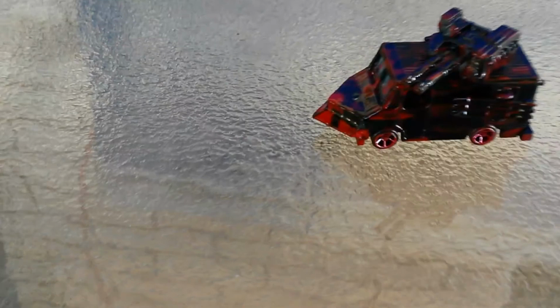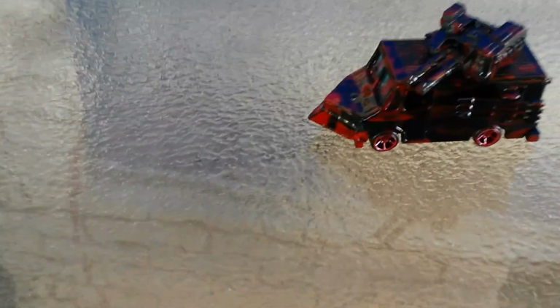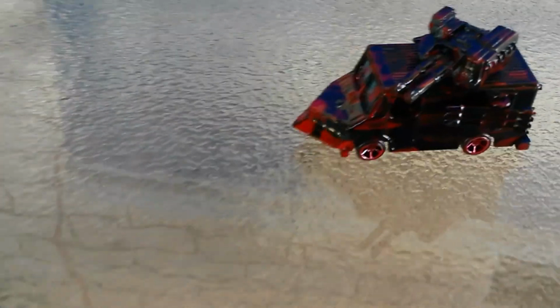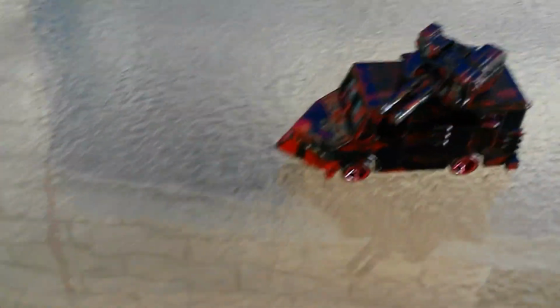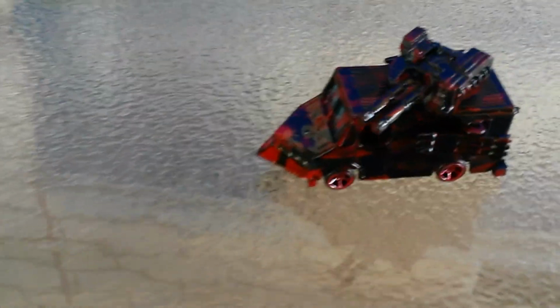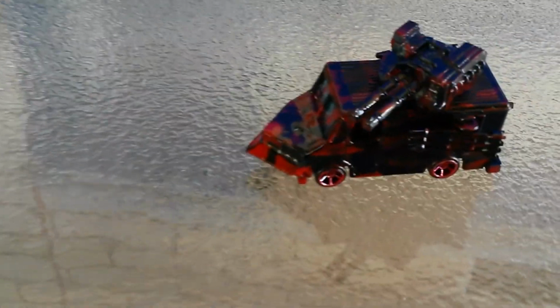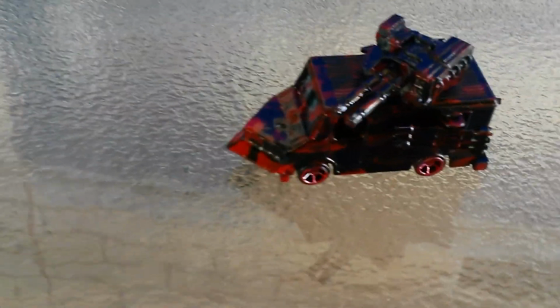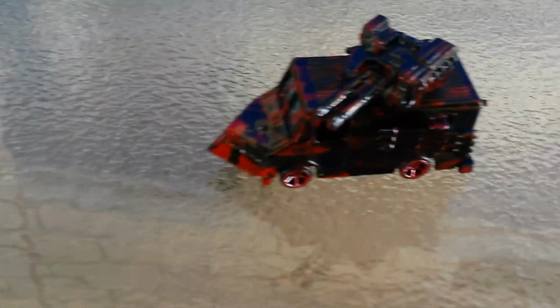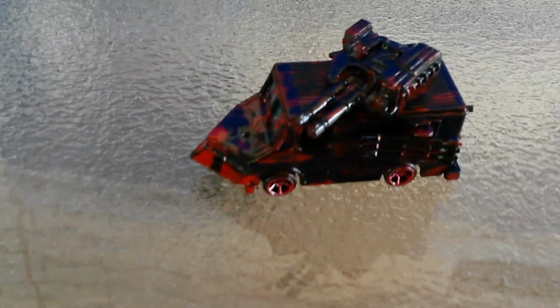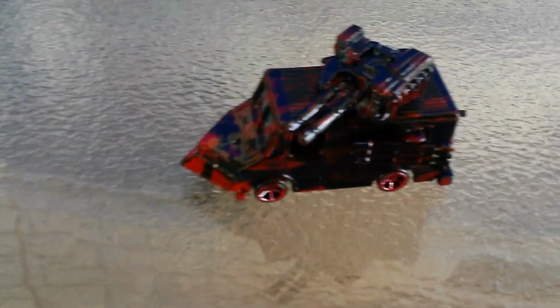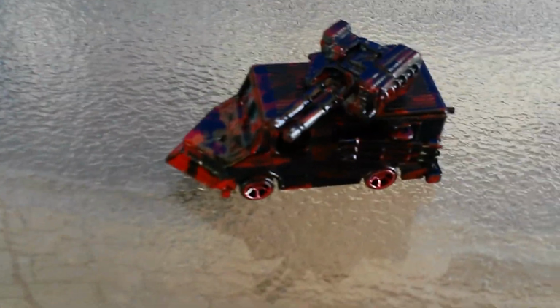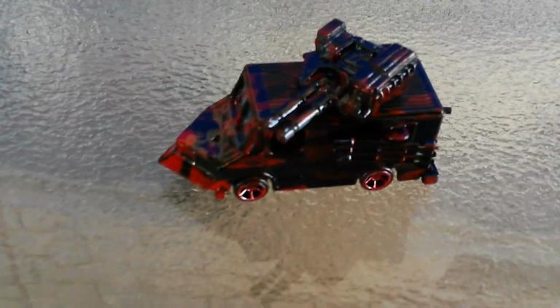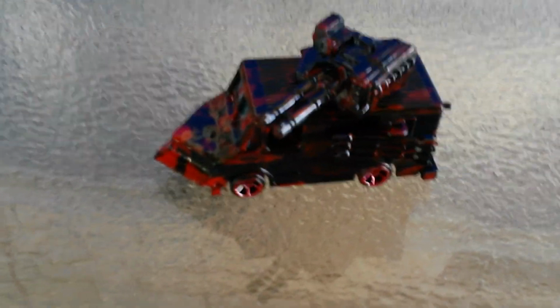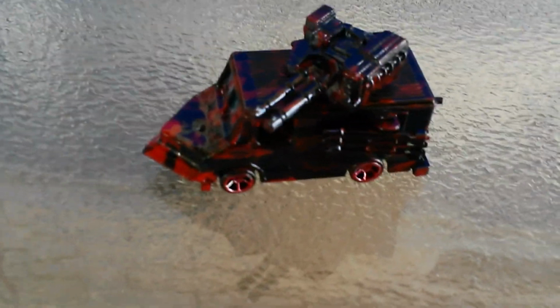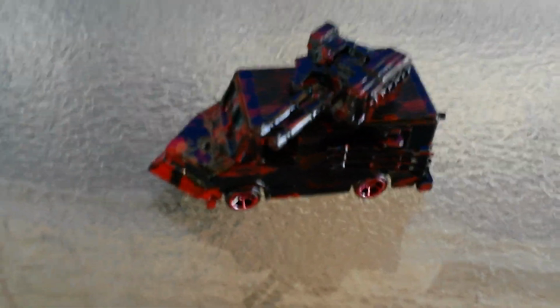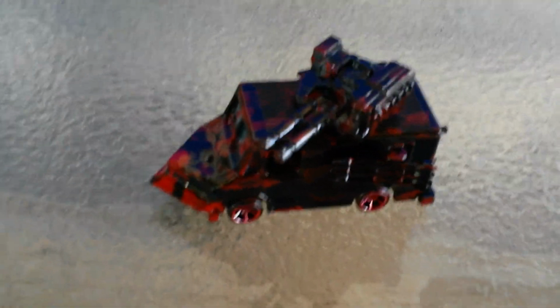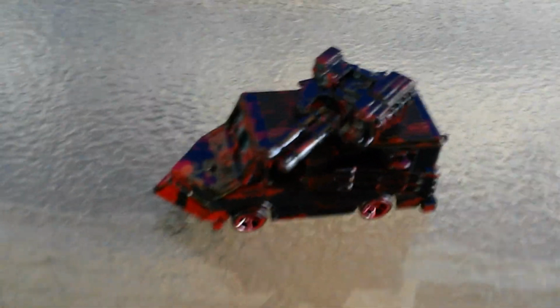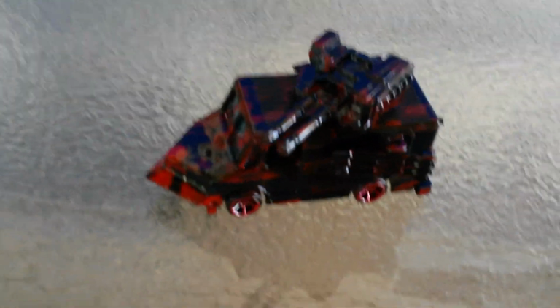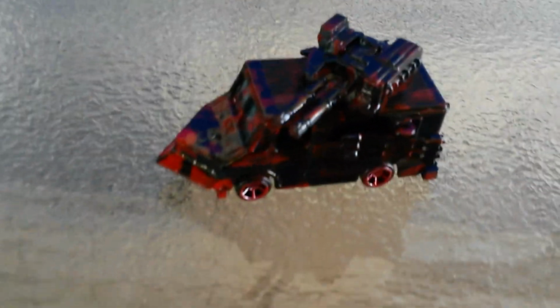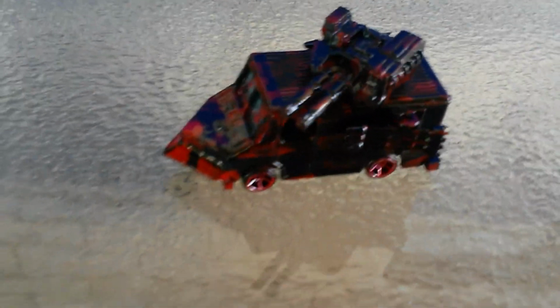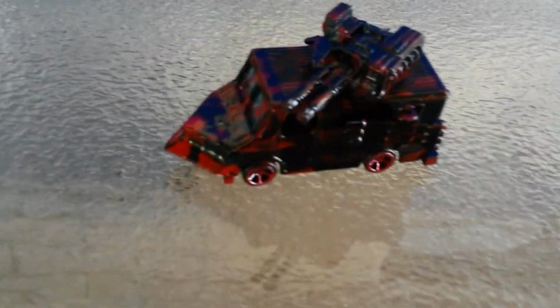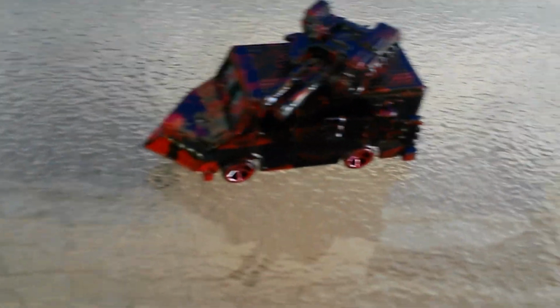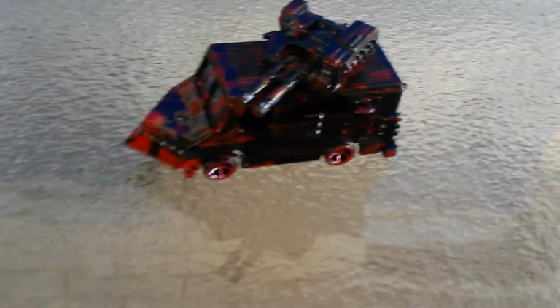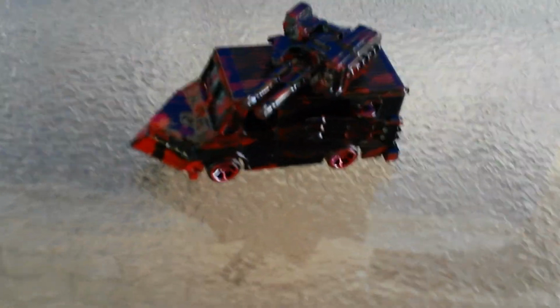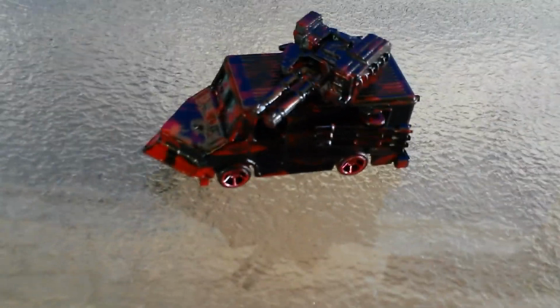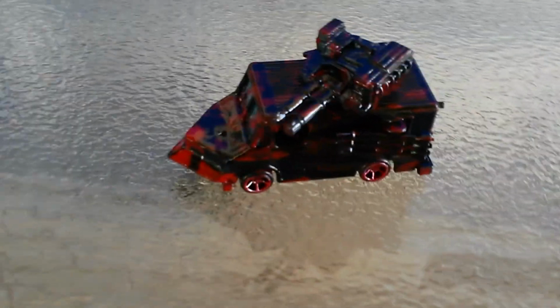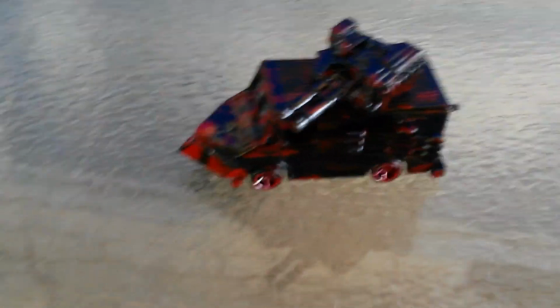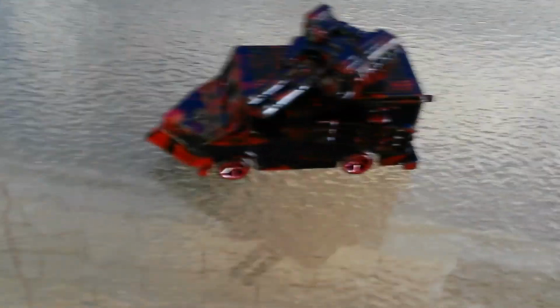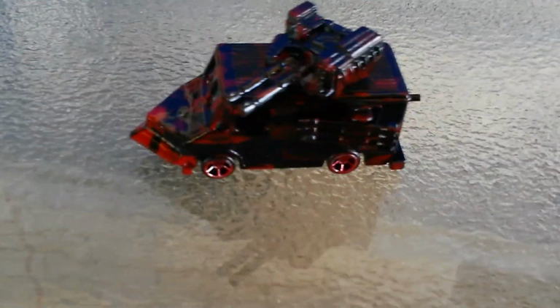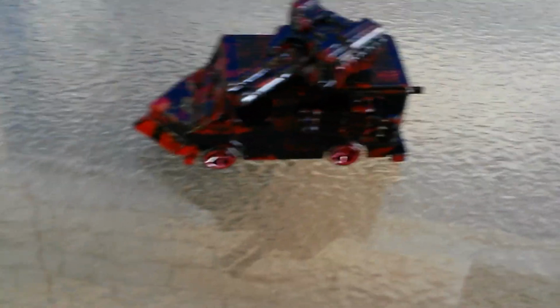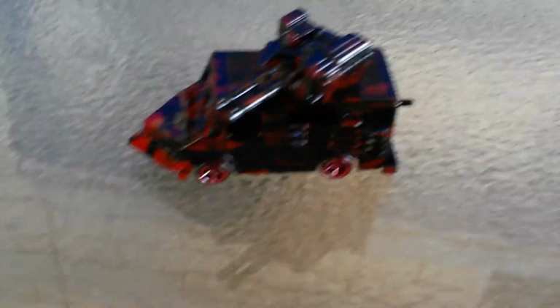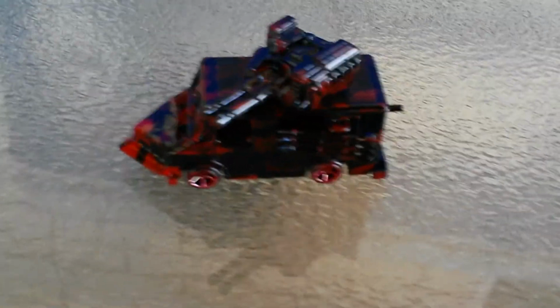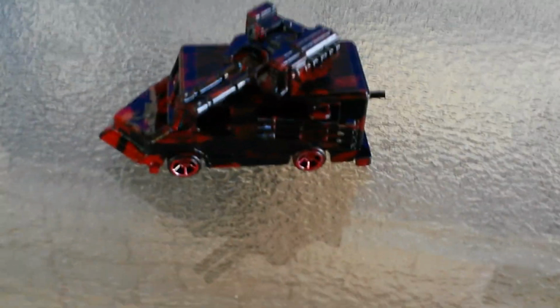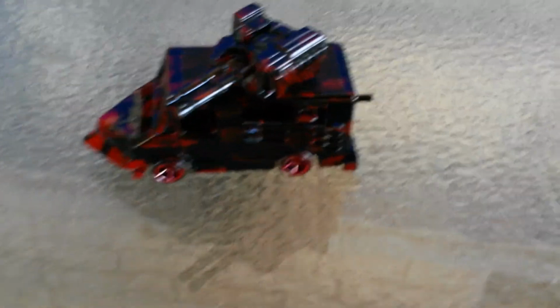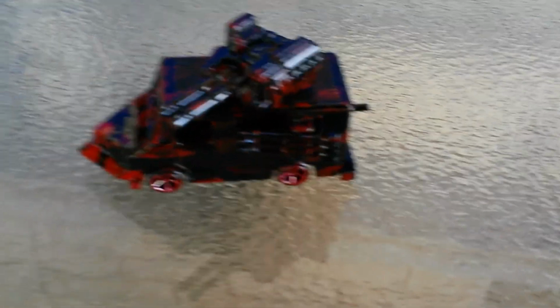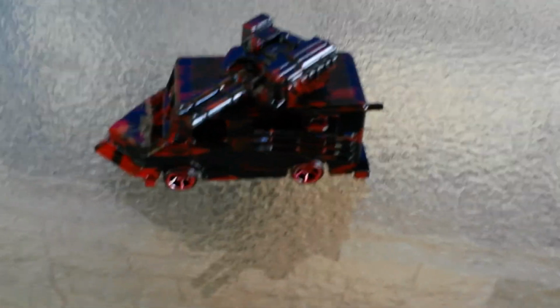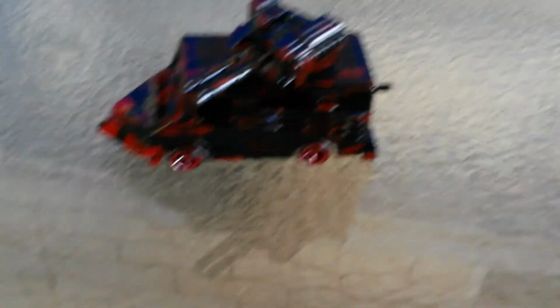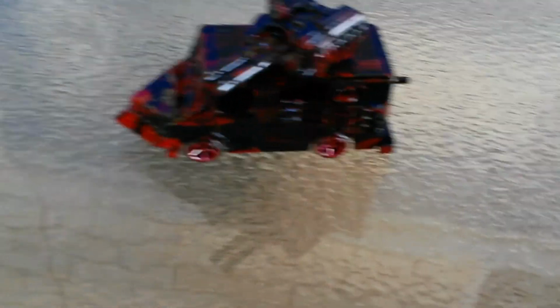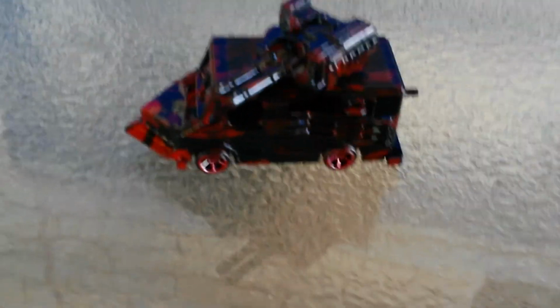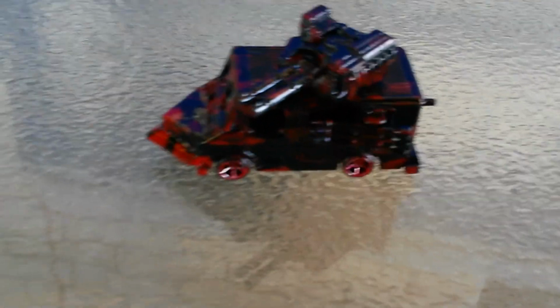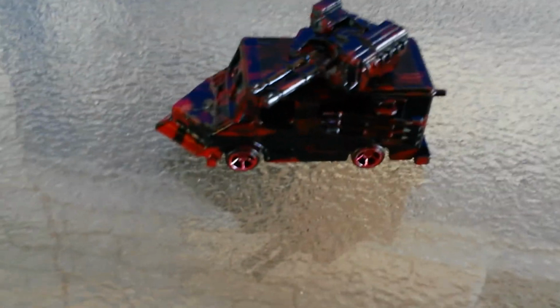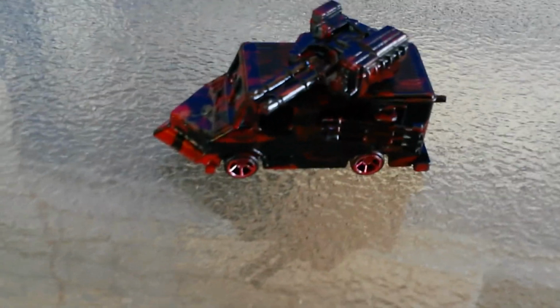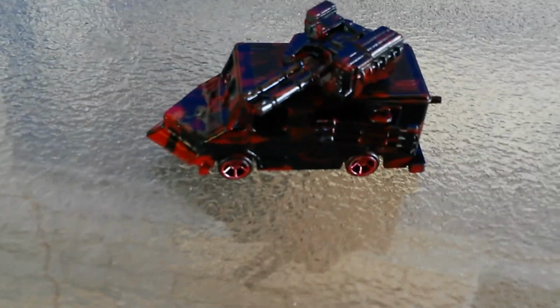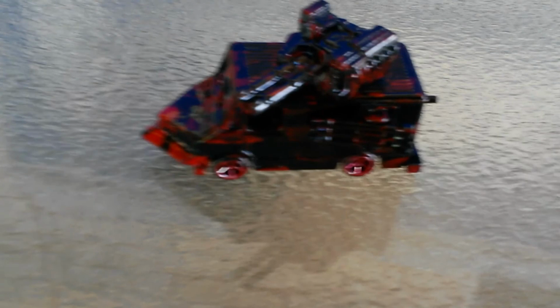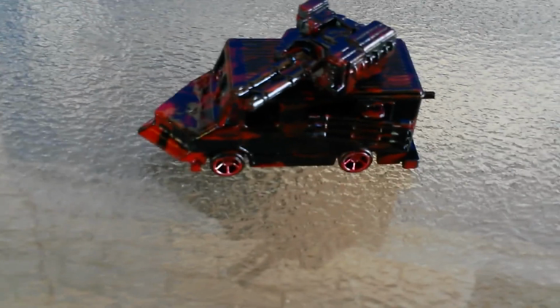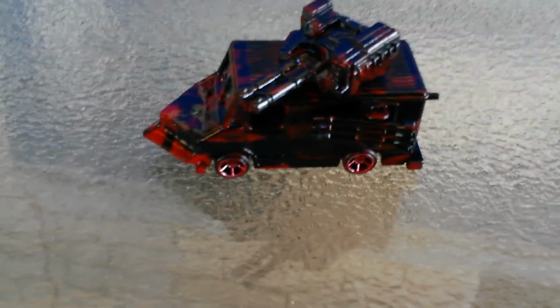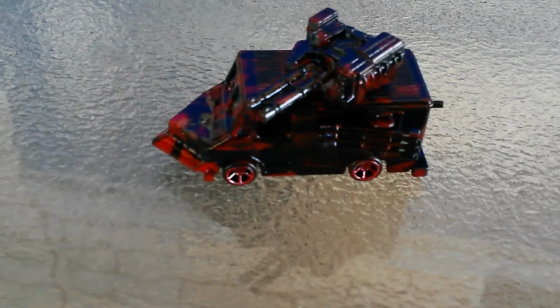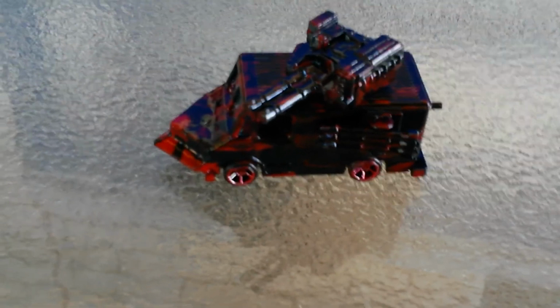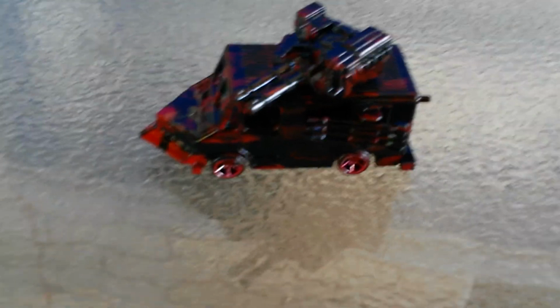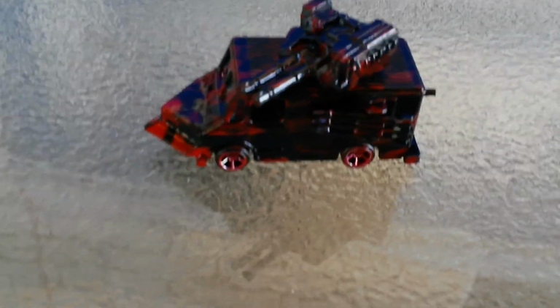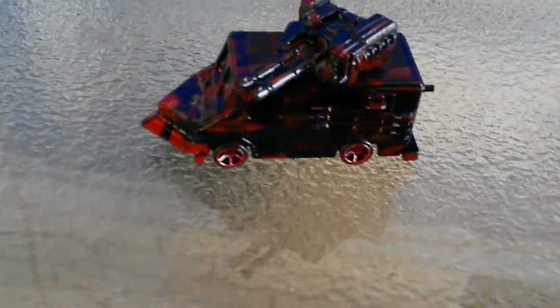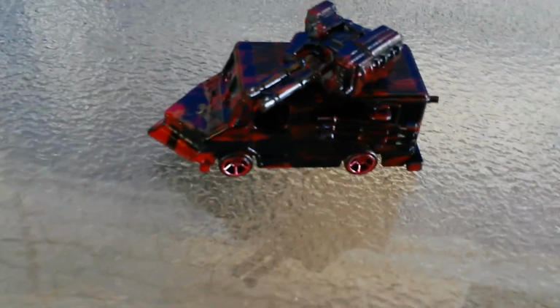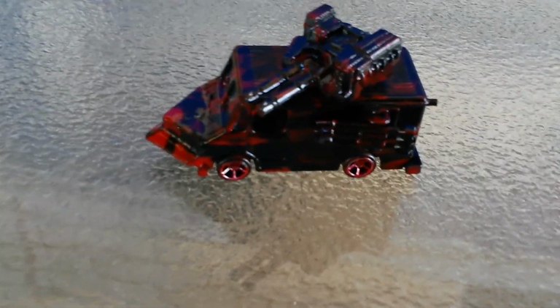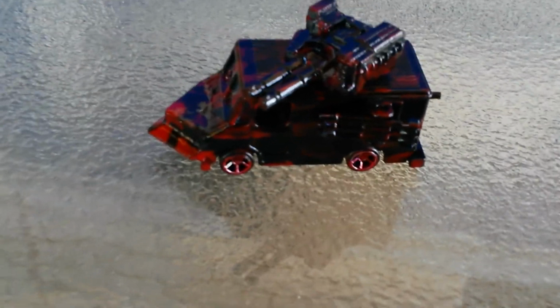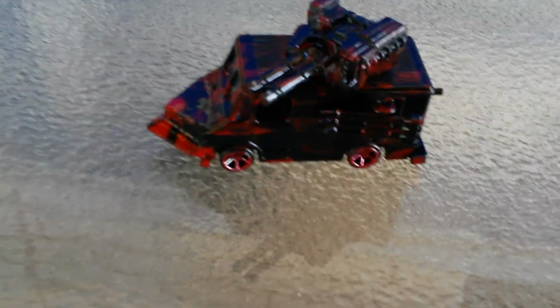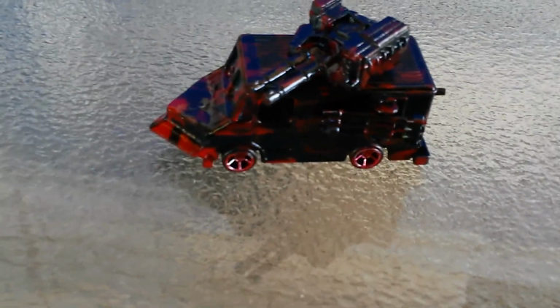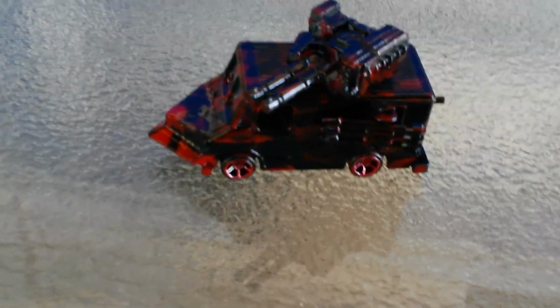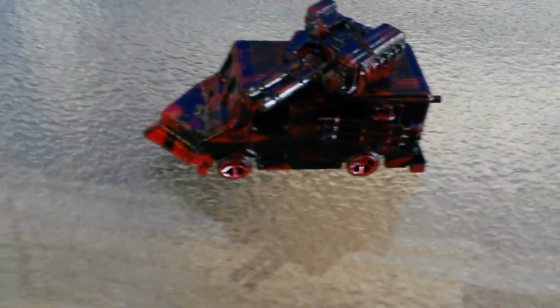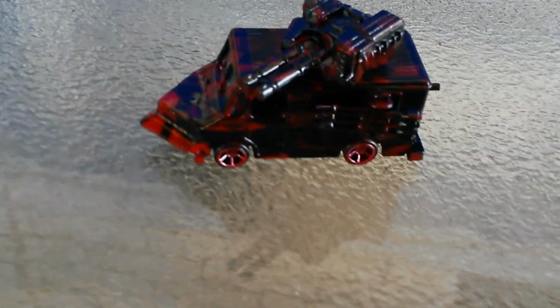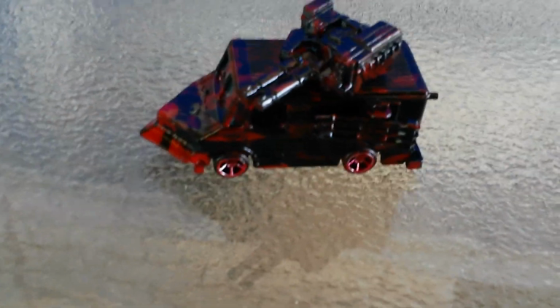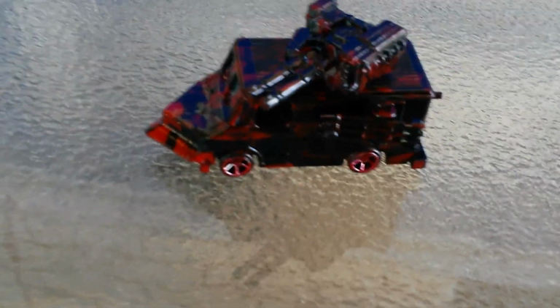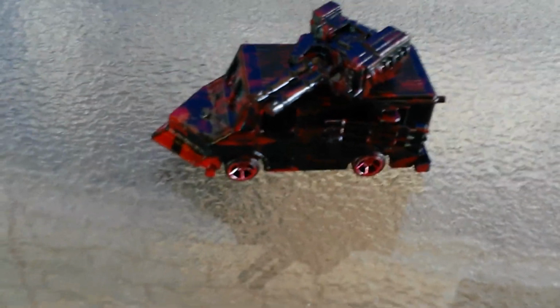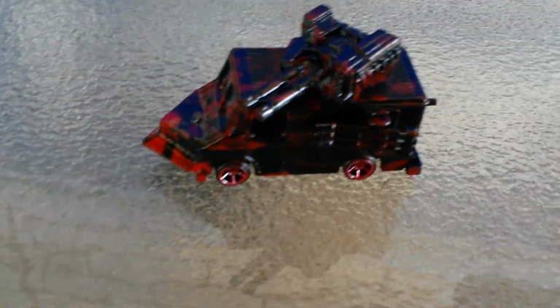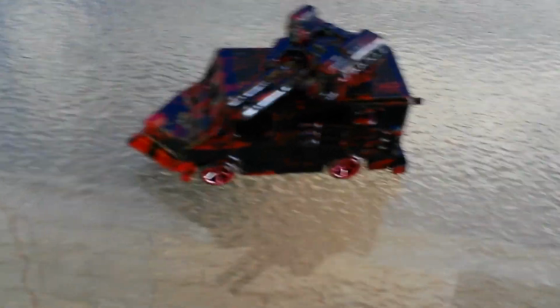Hey YouTubers, this is only a short video to show you my latest custom. I call it a zombie killer.